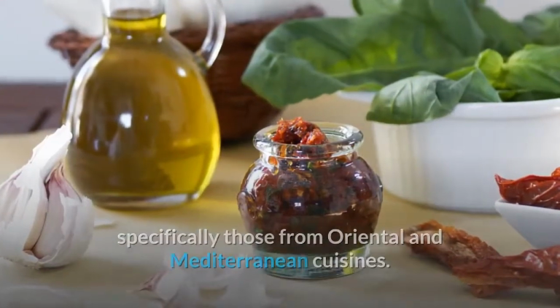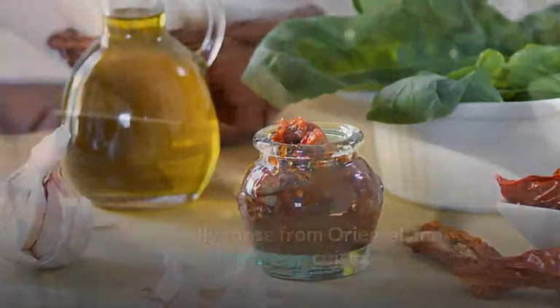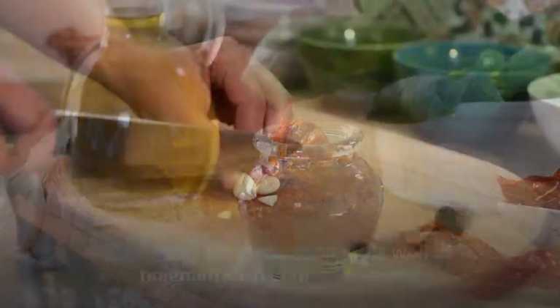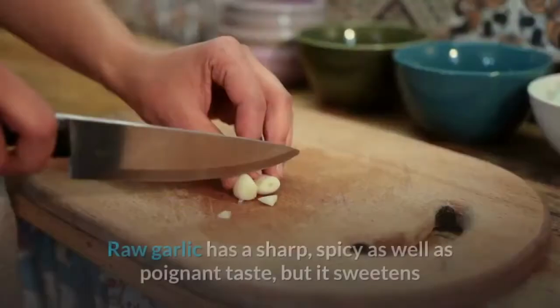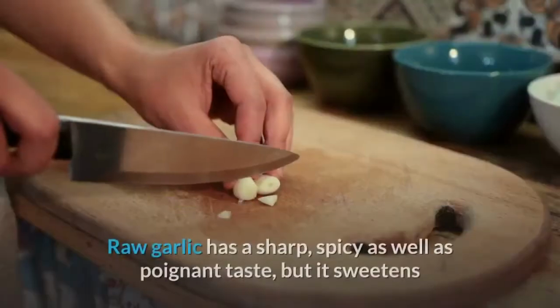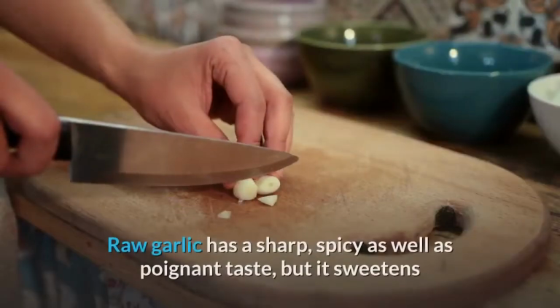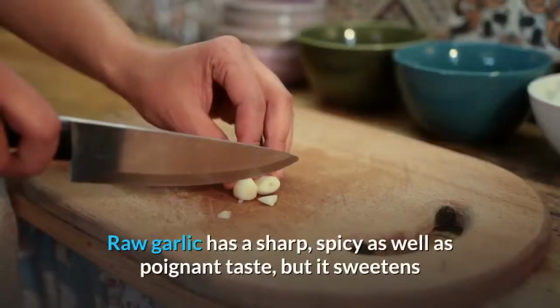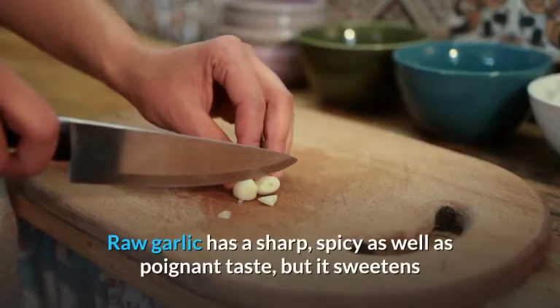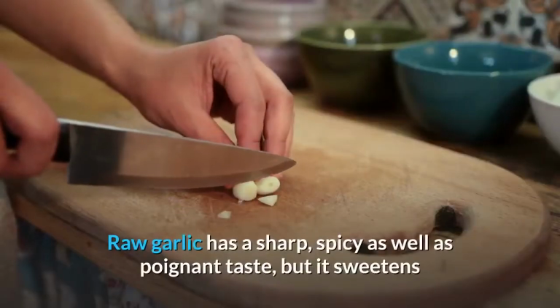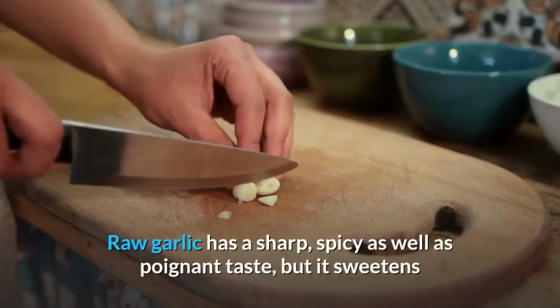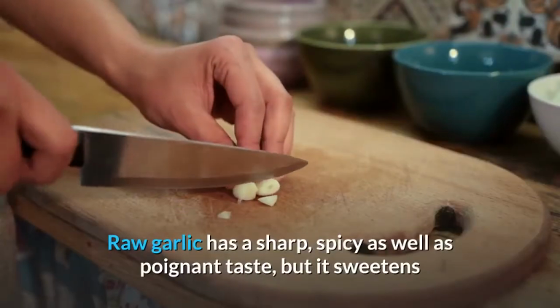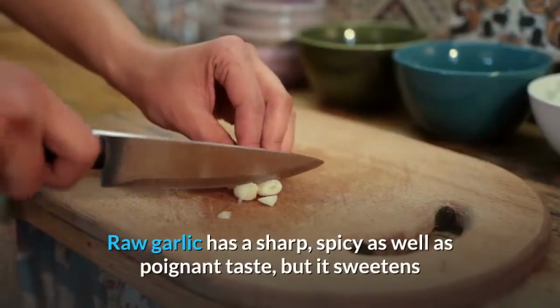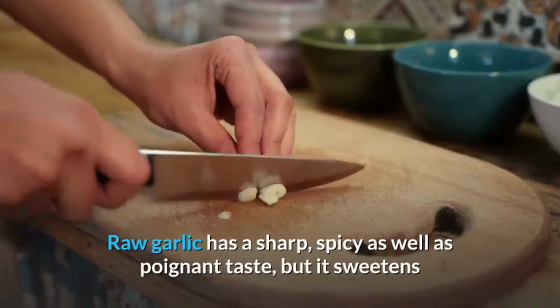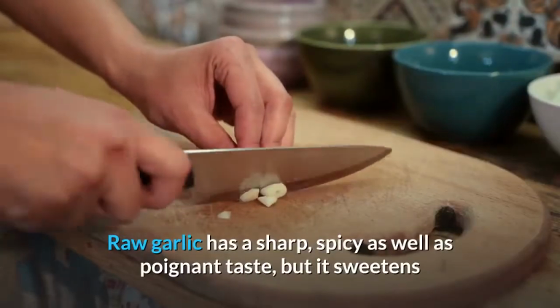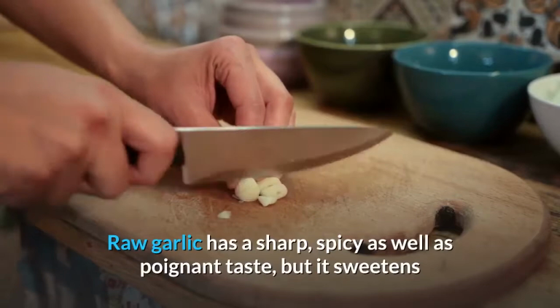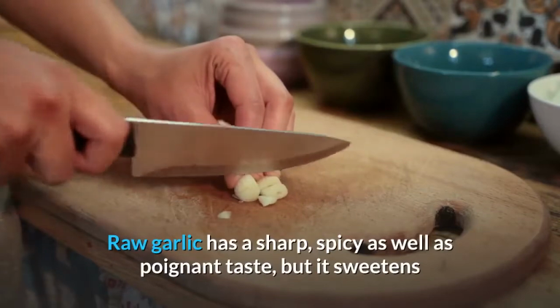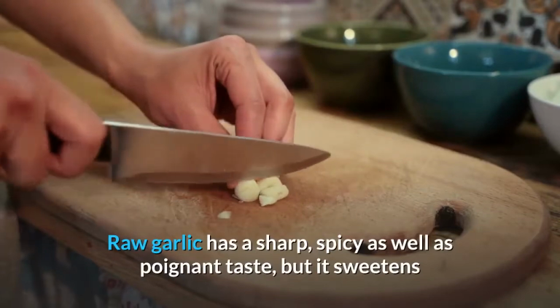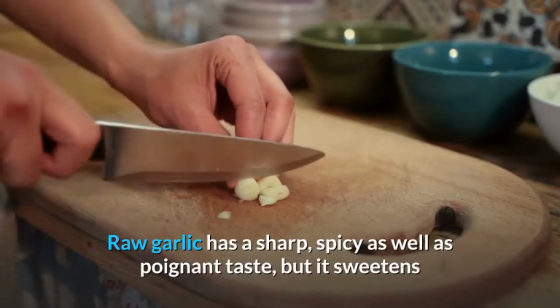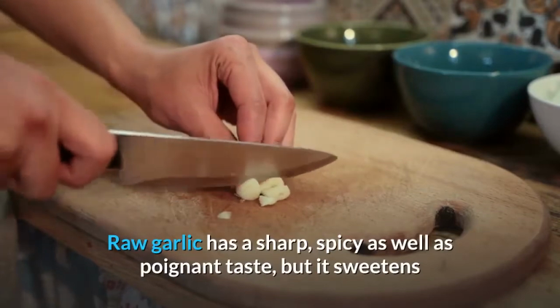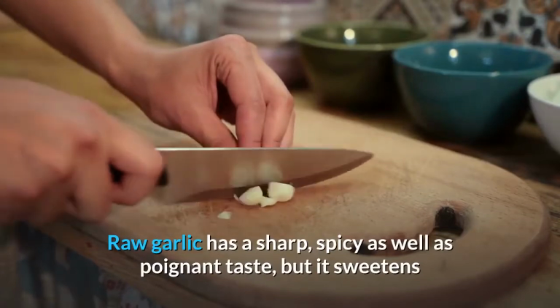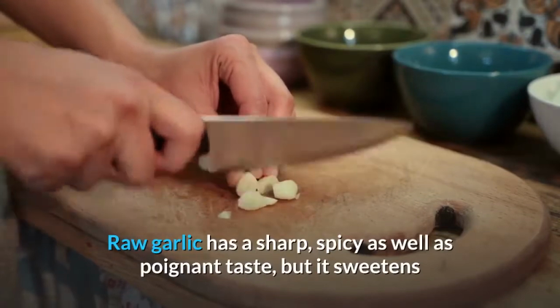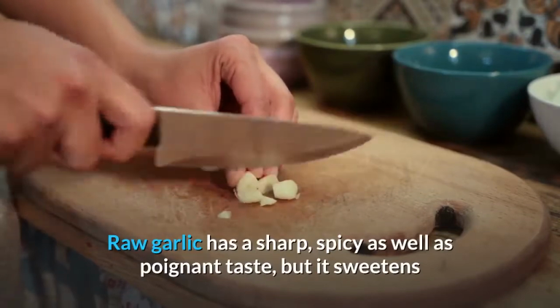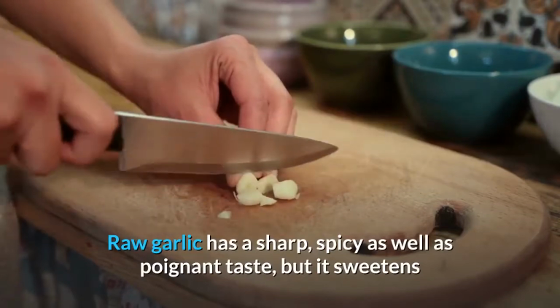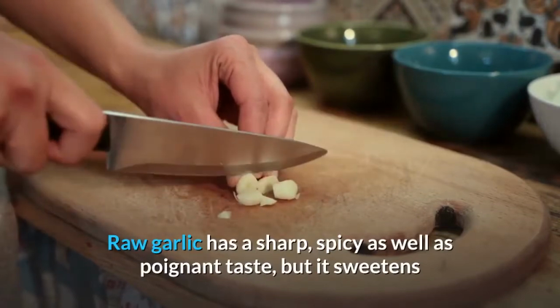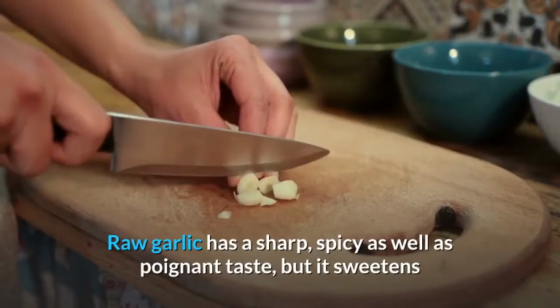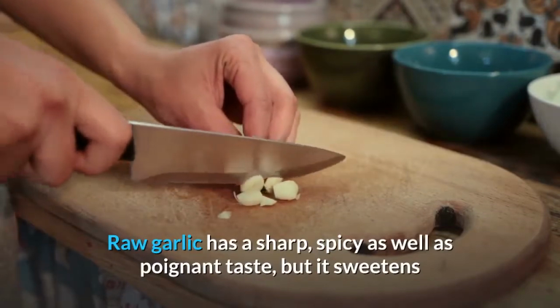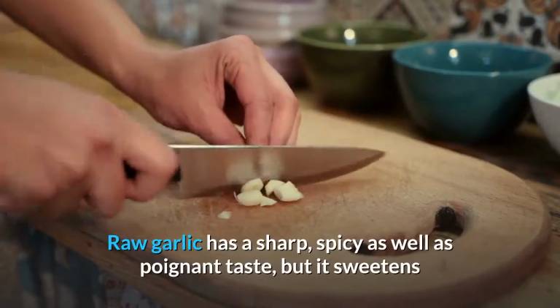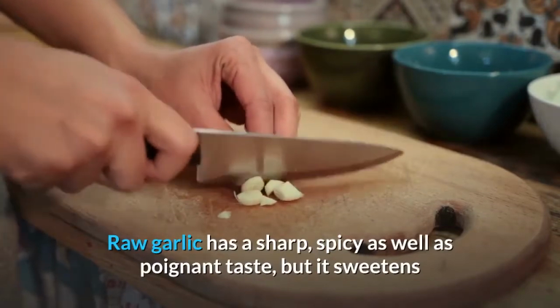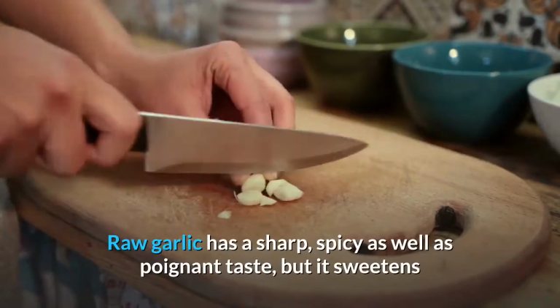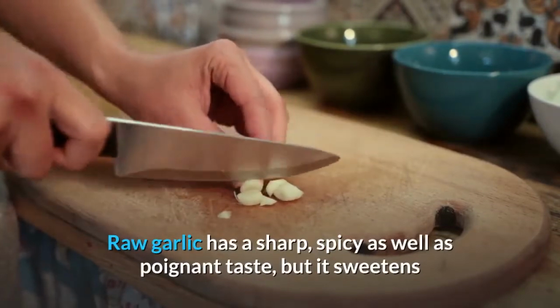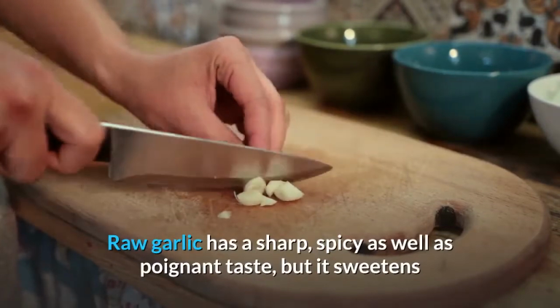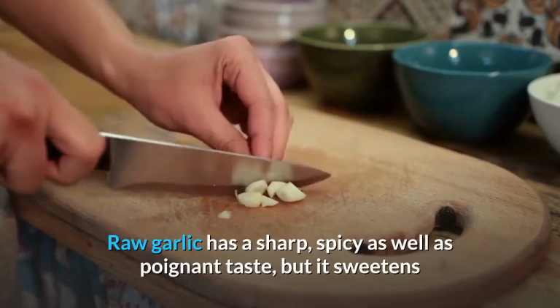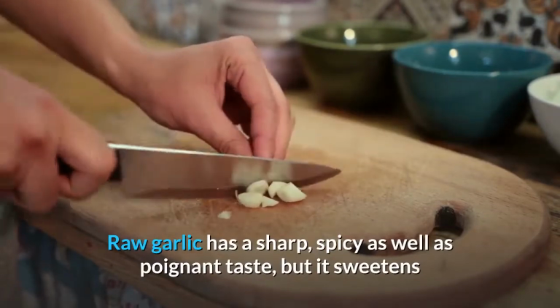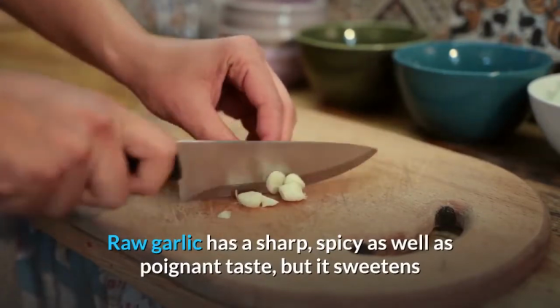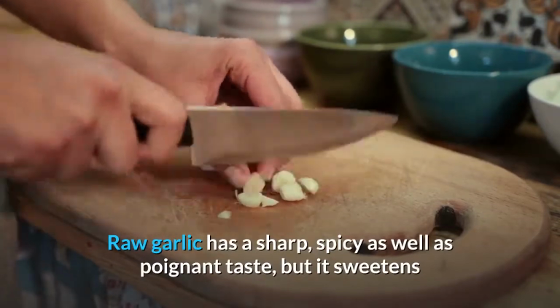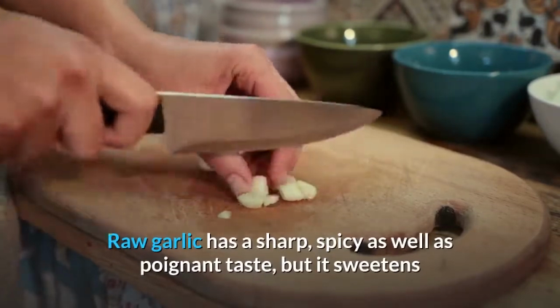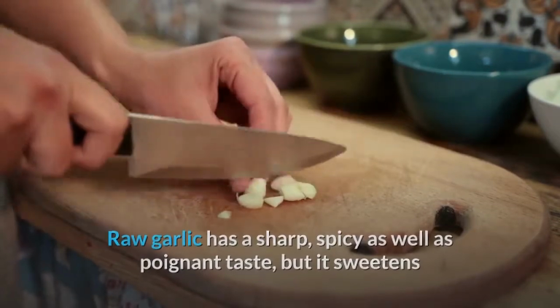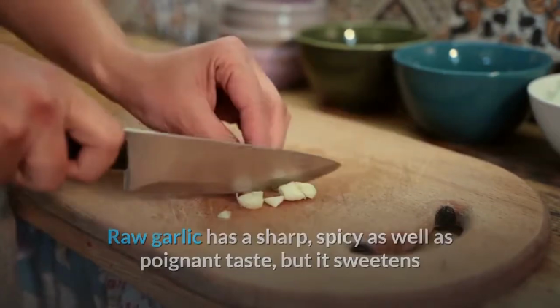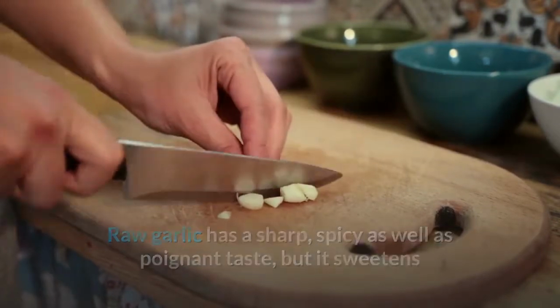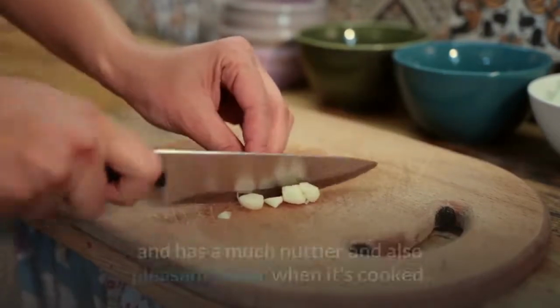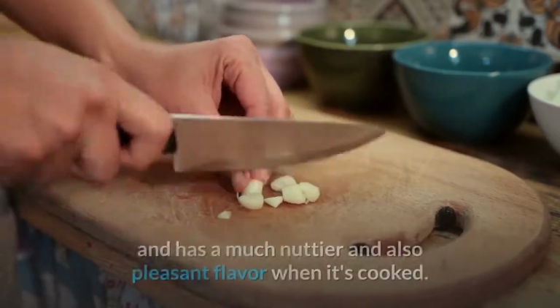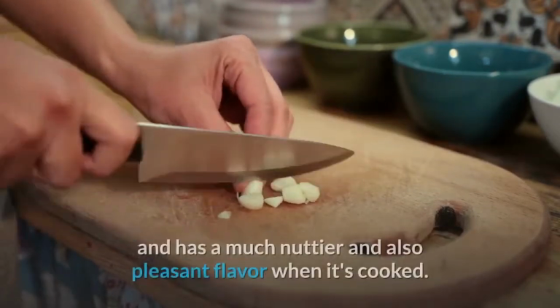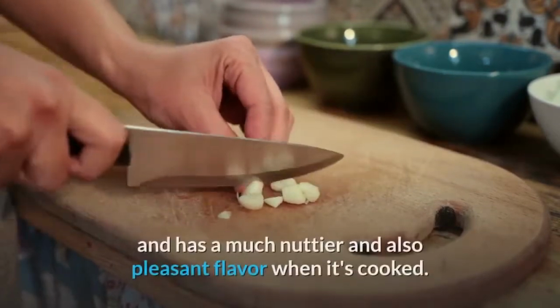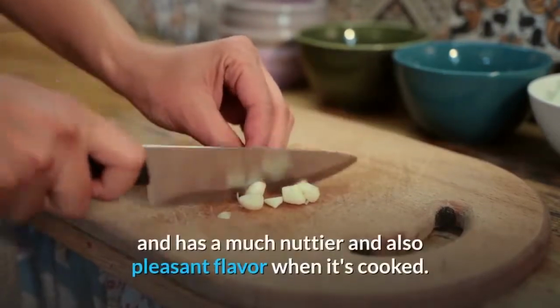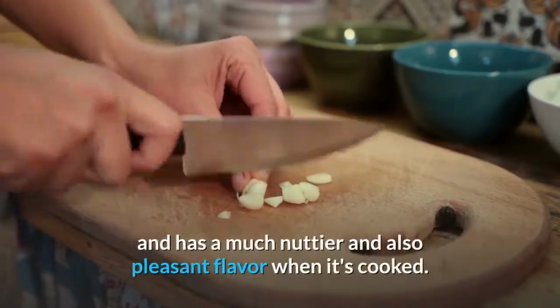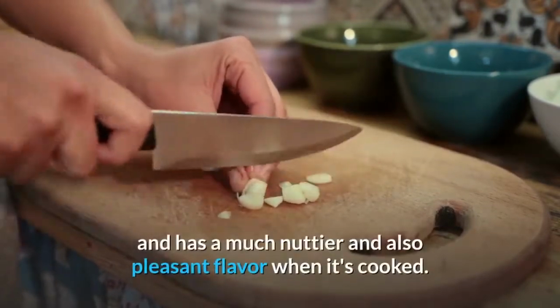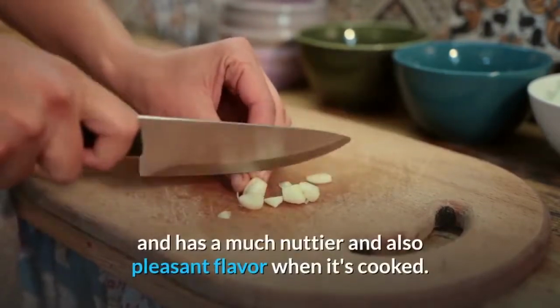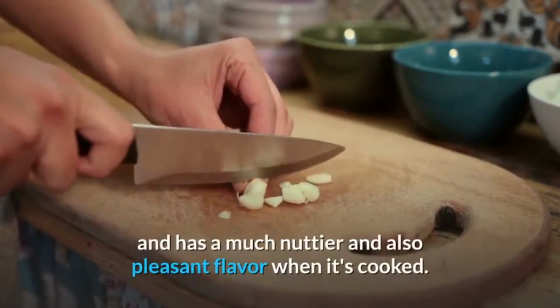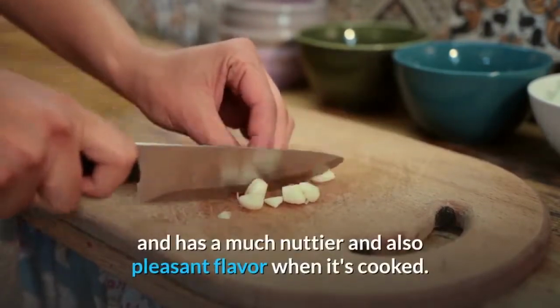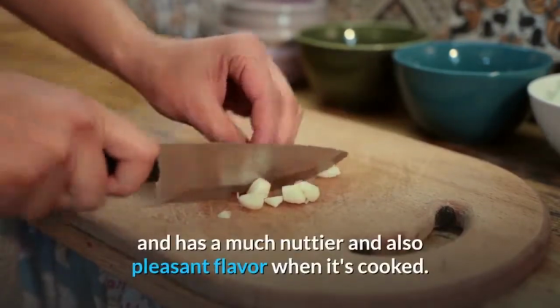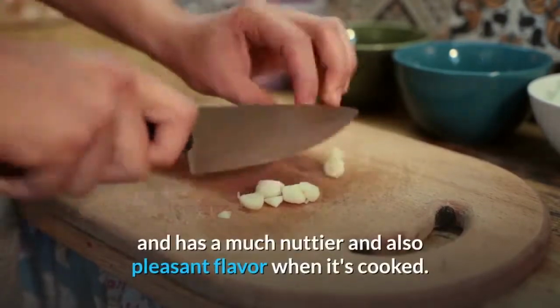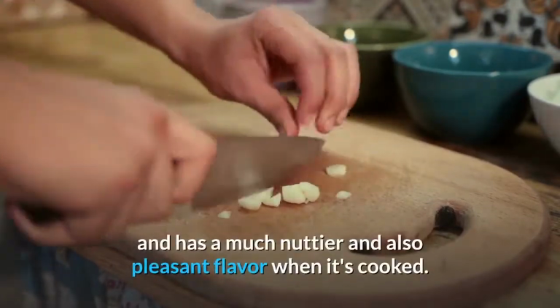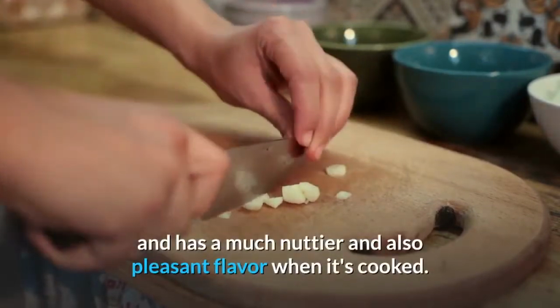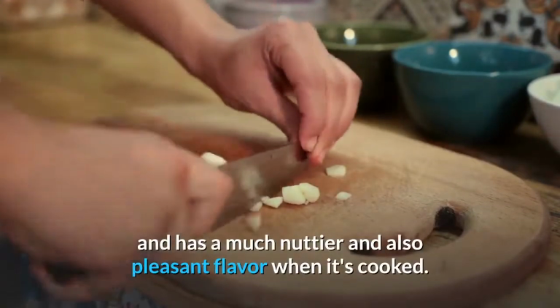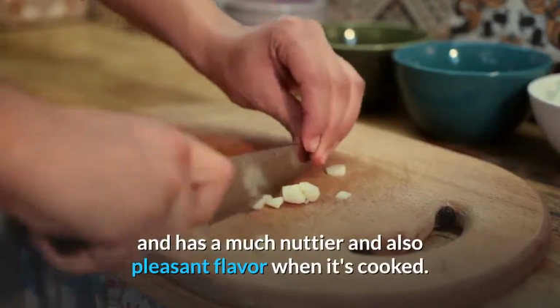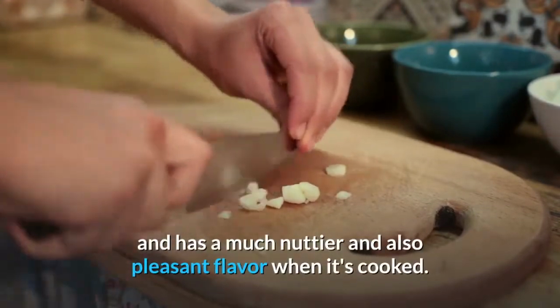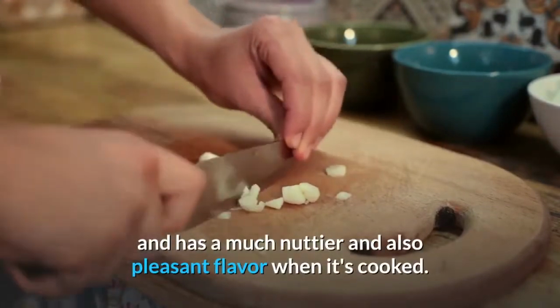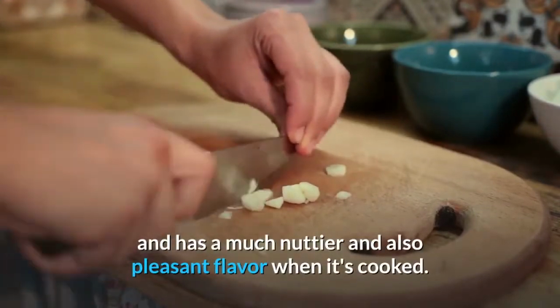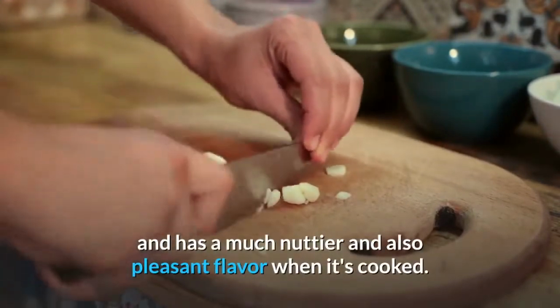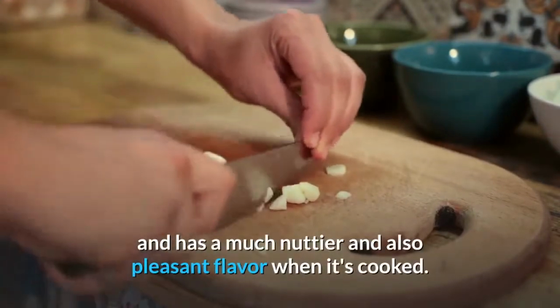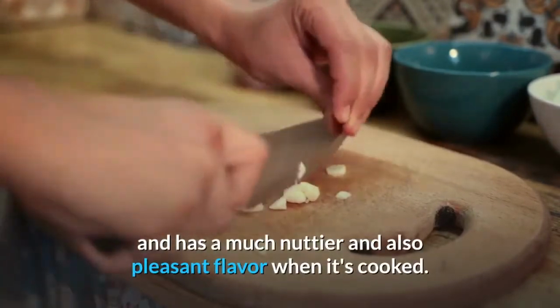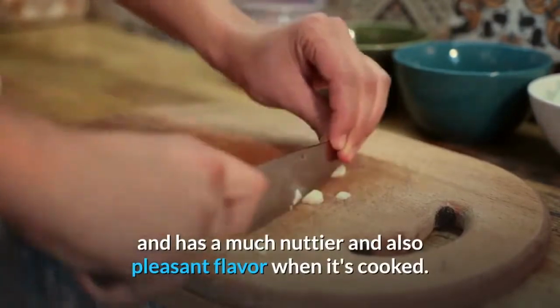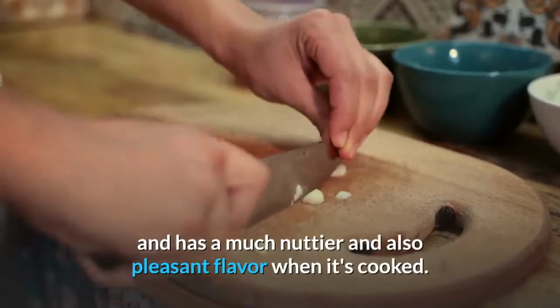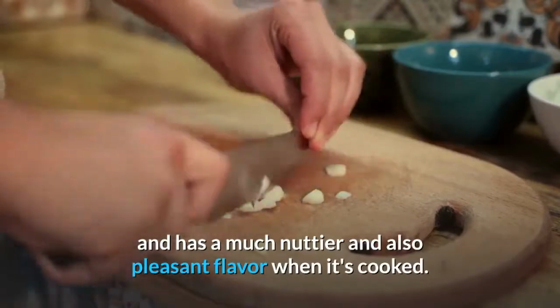Raw garlic has a sharp, spicy, and poignant taste, but it sweetens and has a much nuttier and more pleasant flavor when it's cooked.